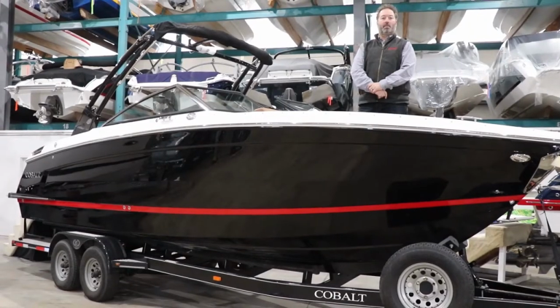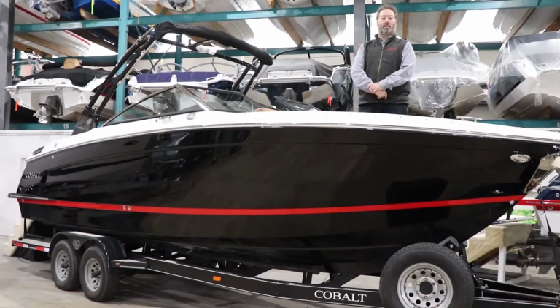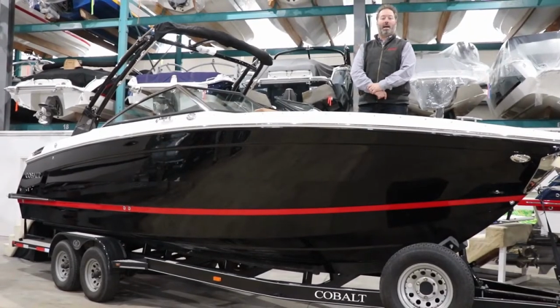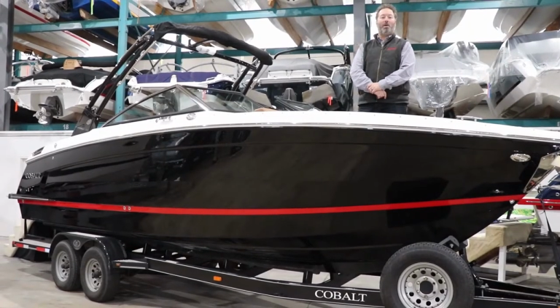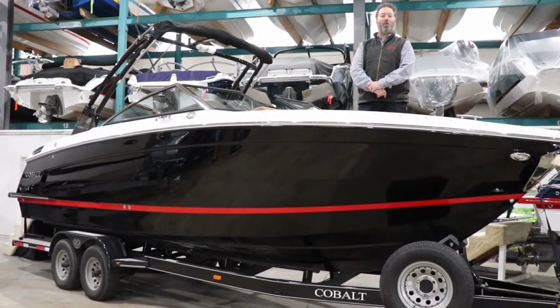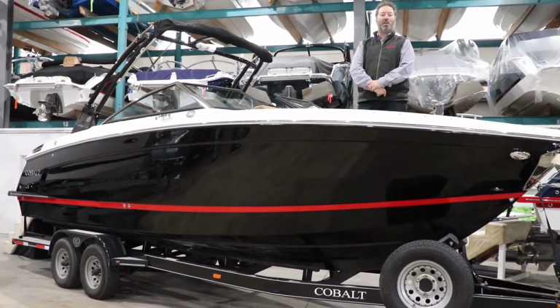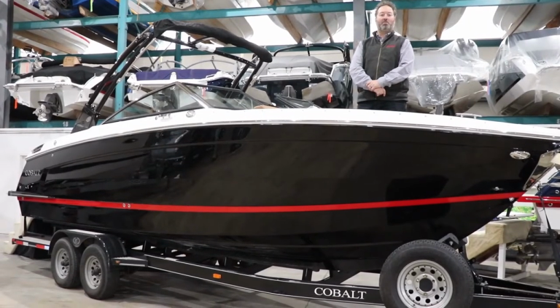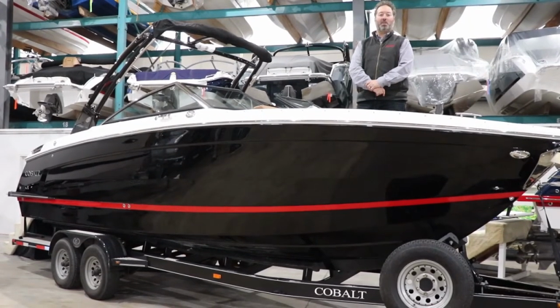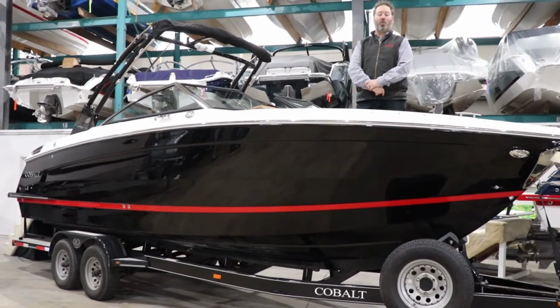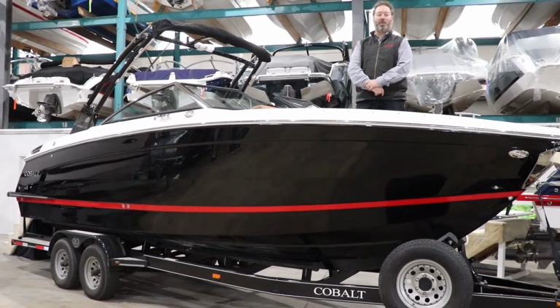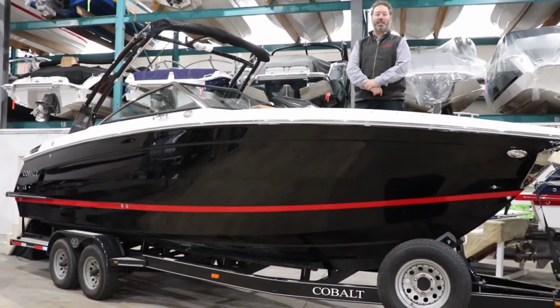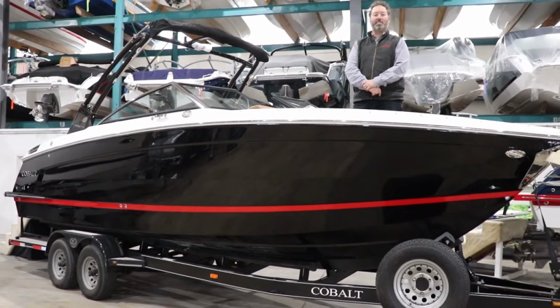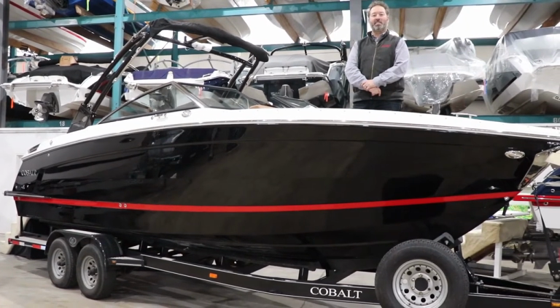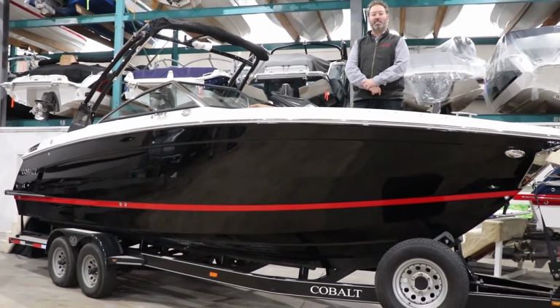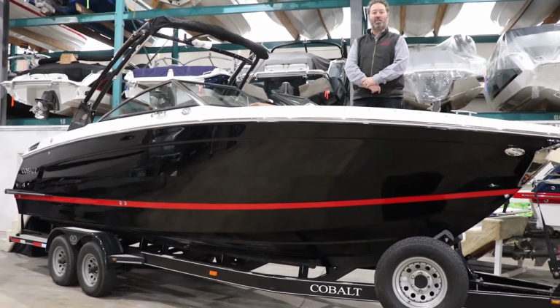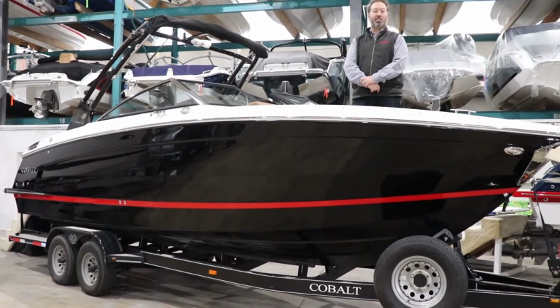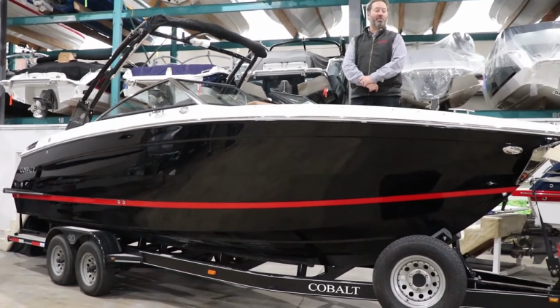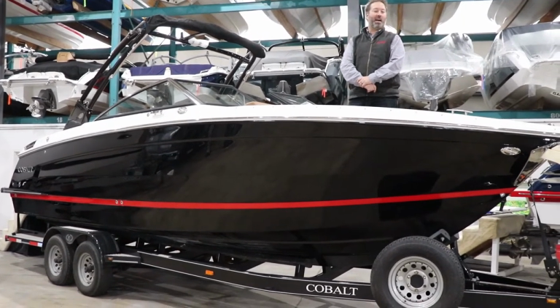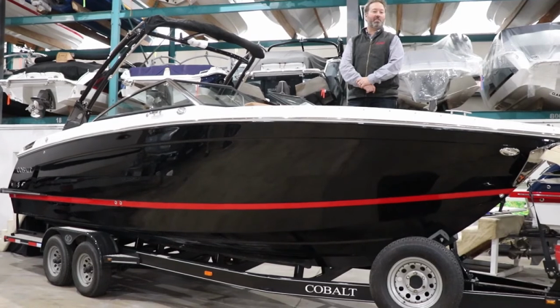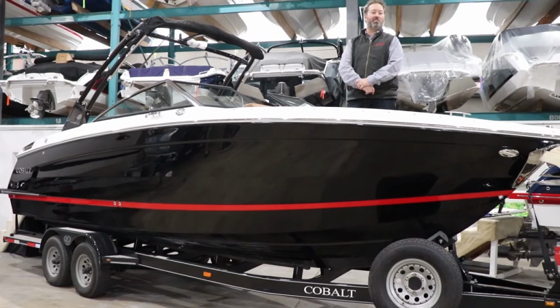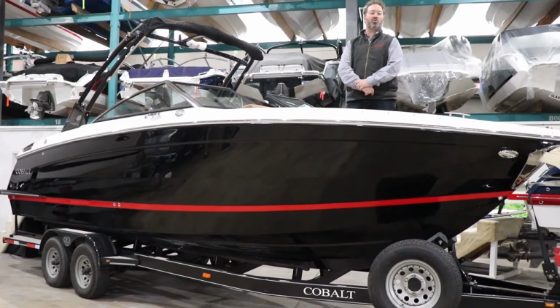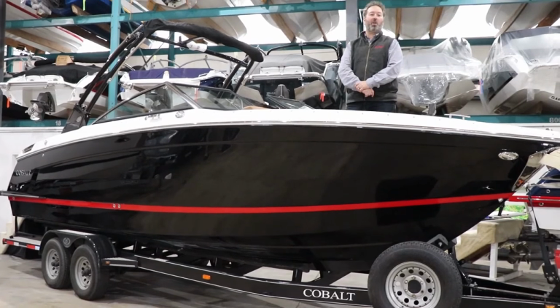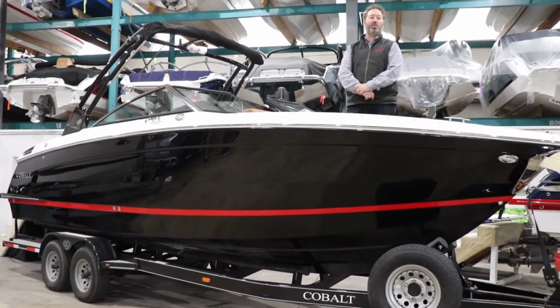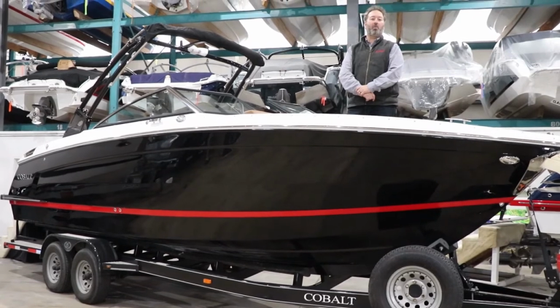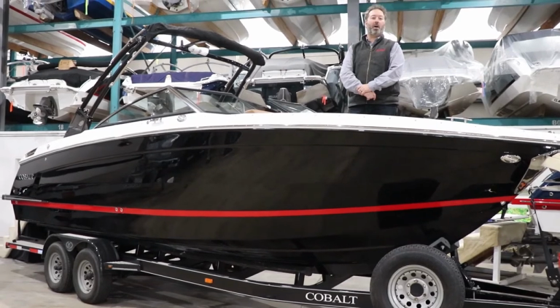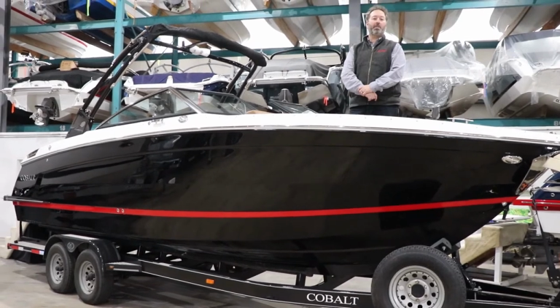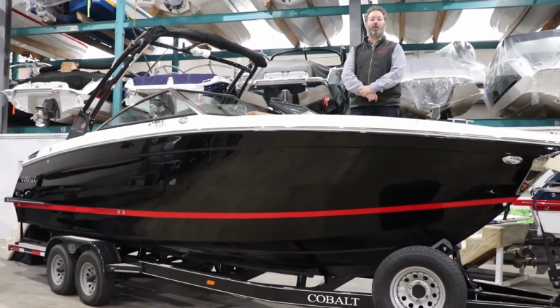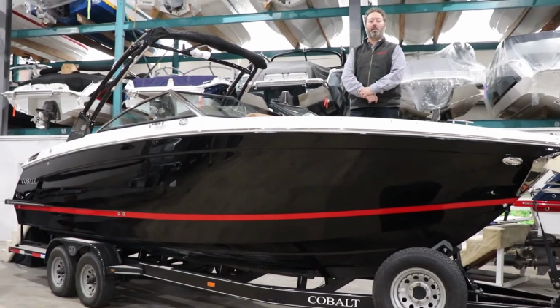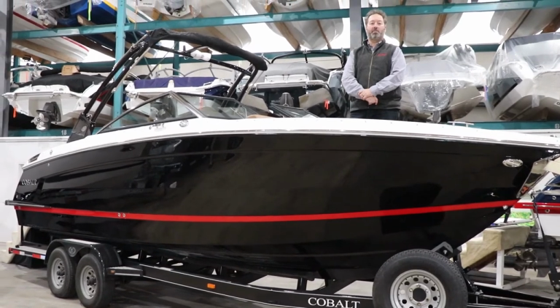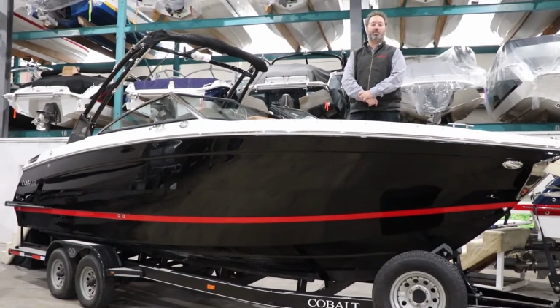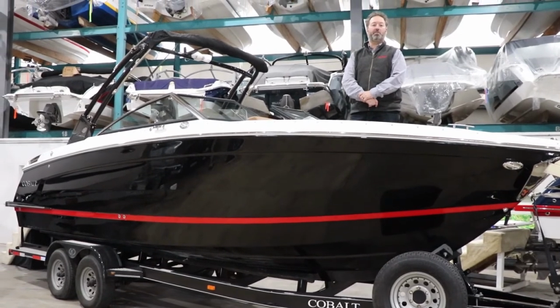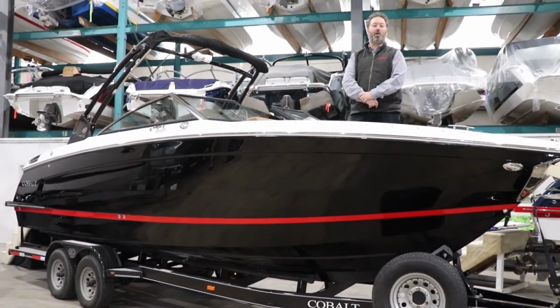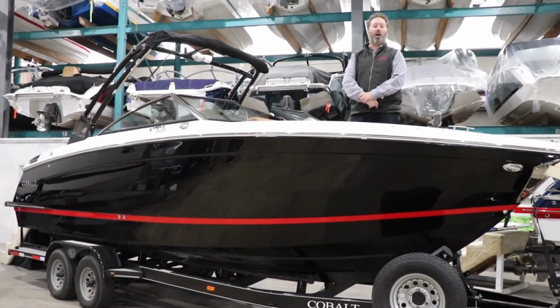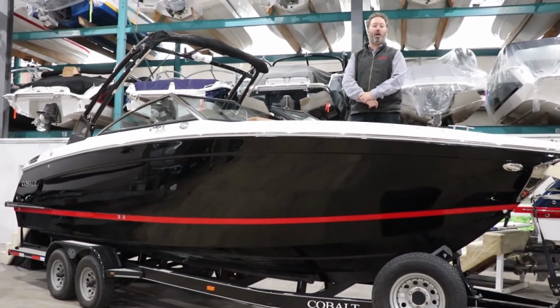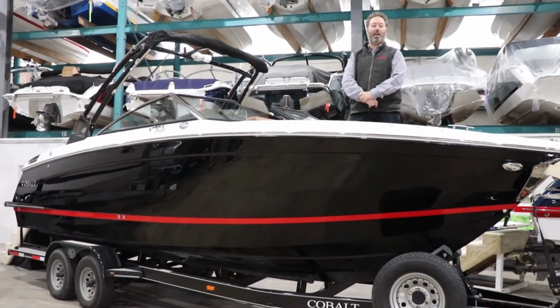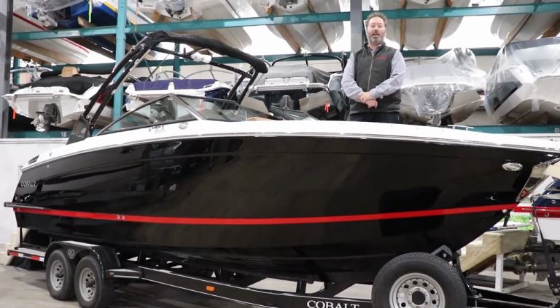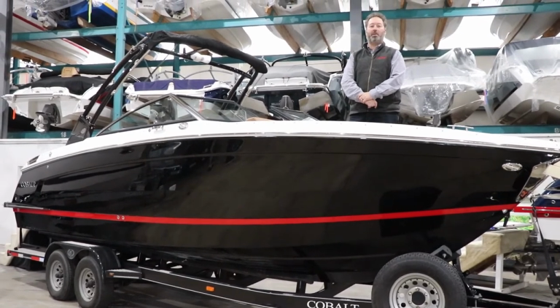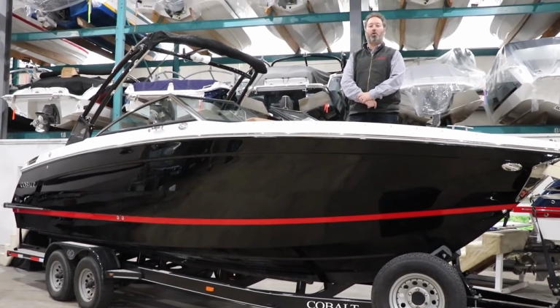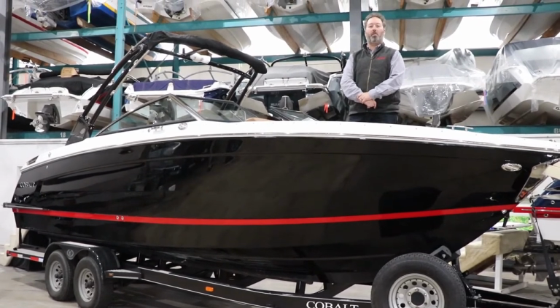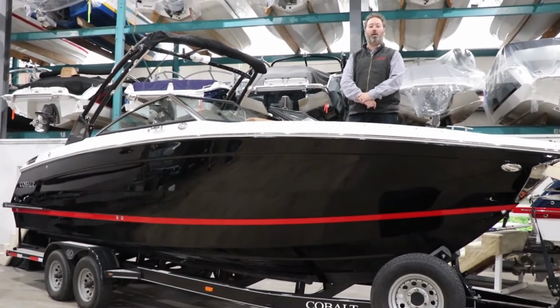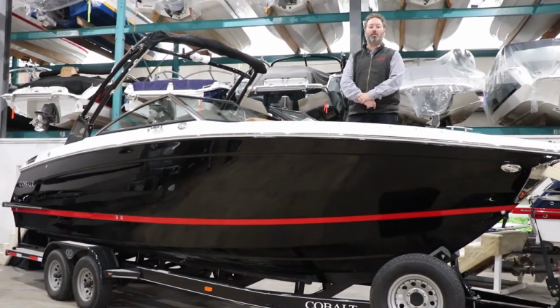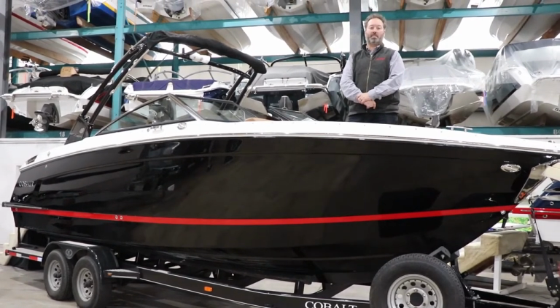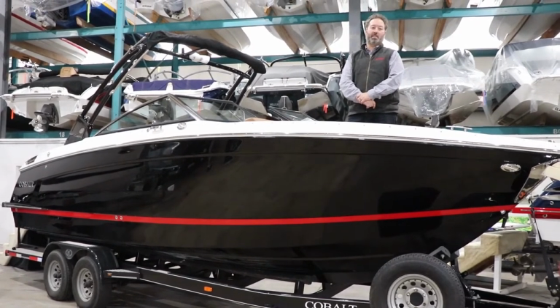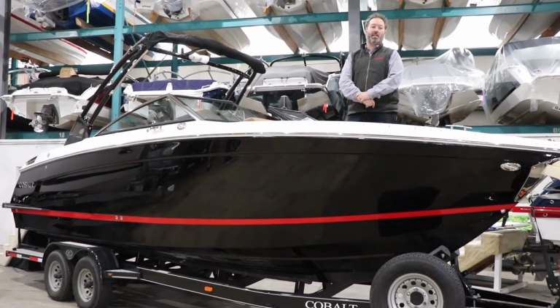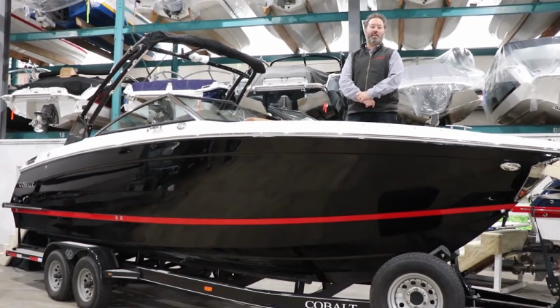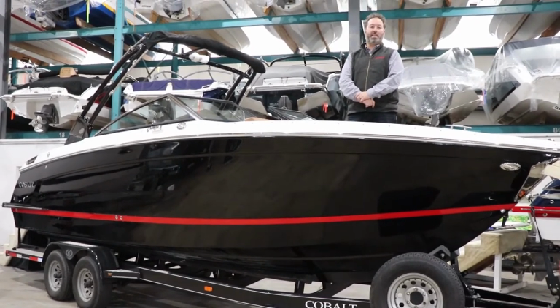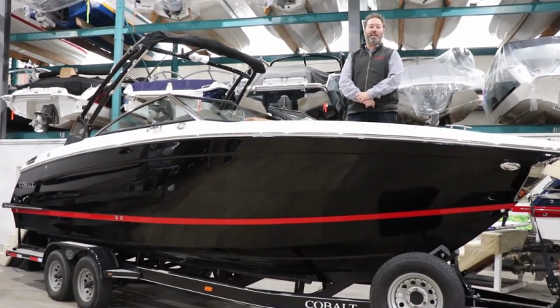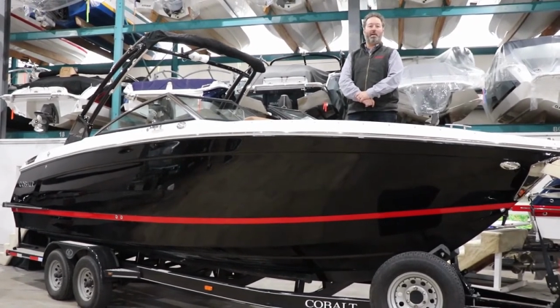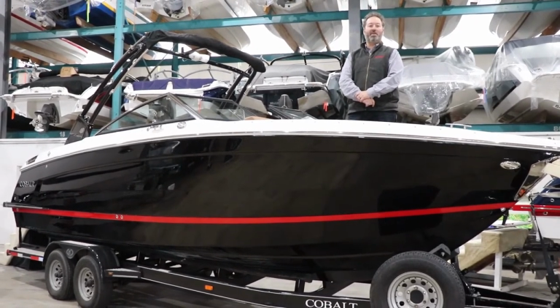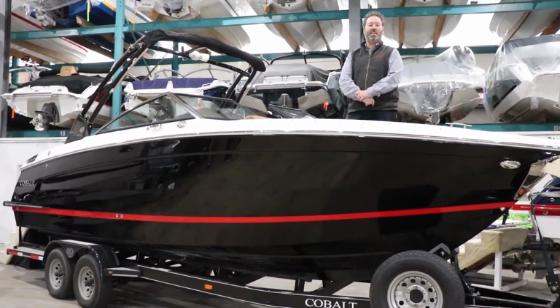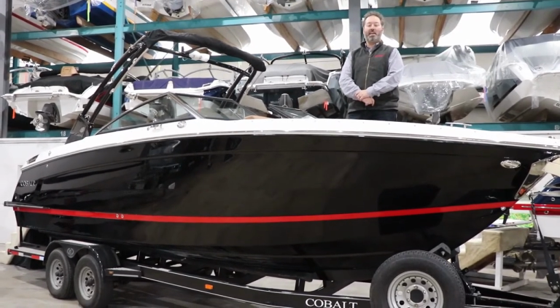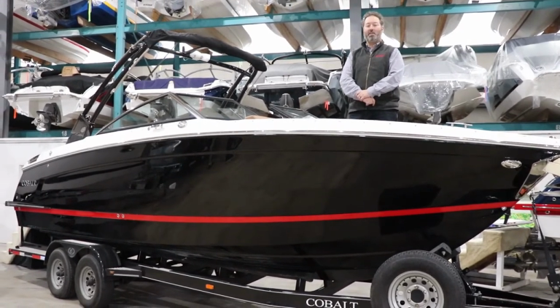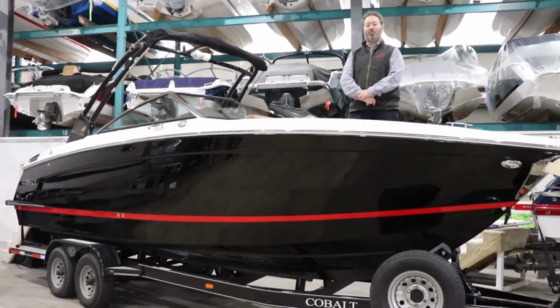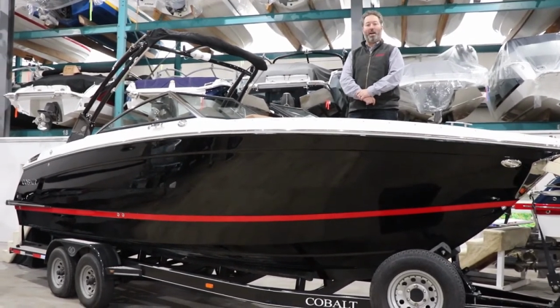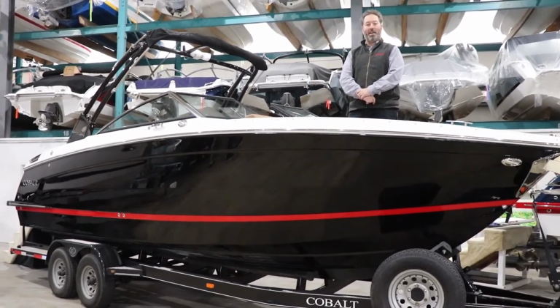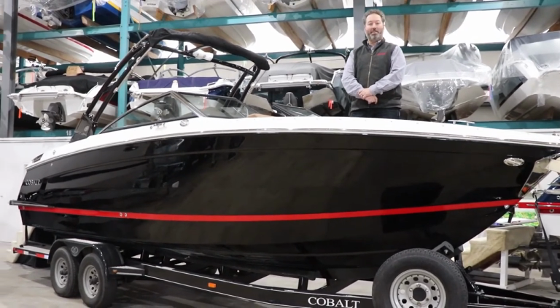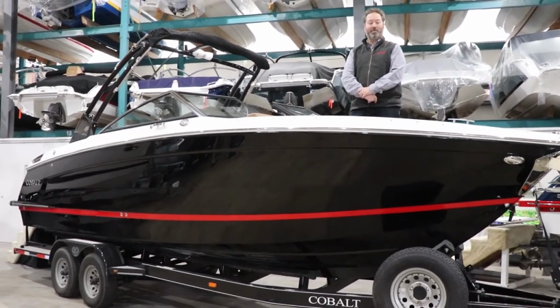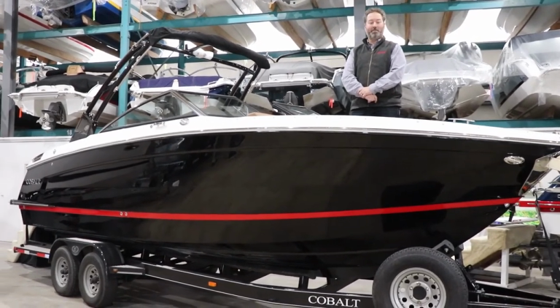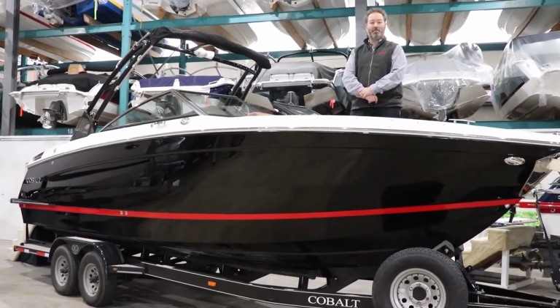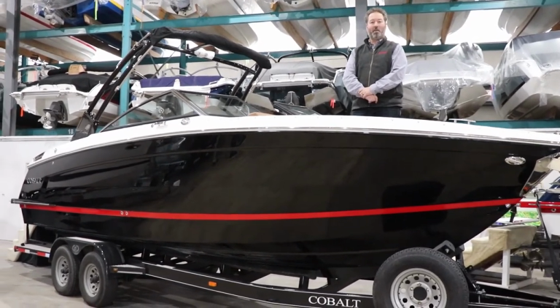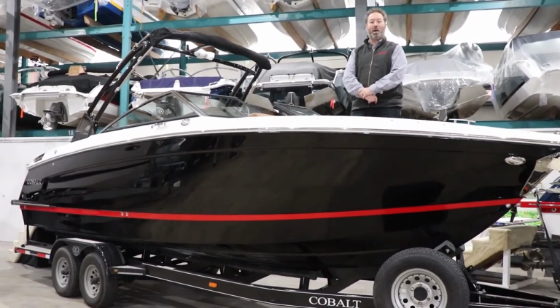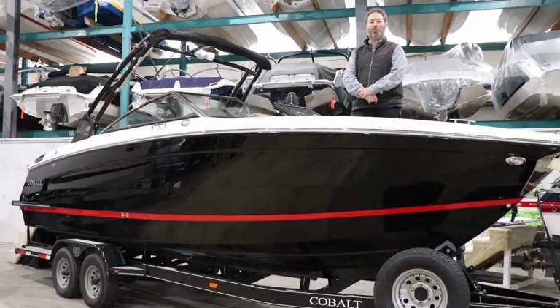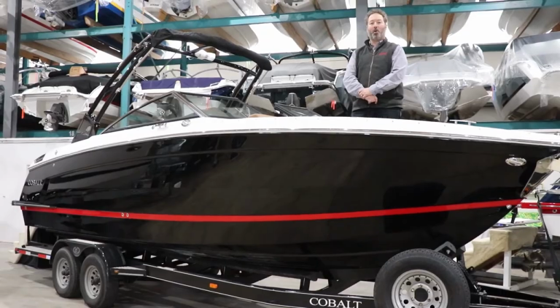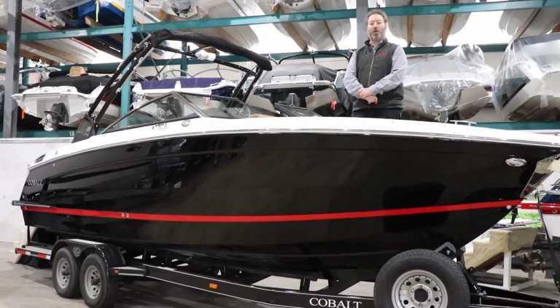Hi, welcome to Gordy's. This is our 2021 new R8 Cobalt in ebony and red. Come on board.